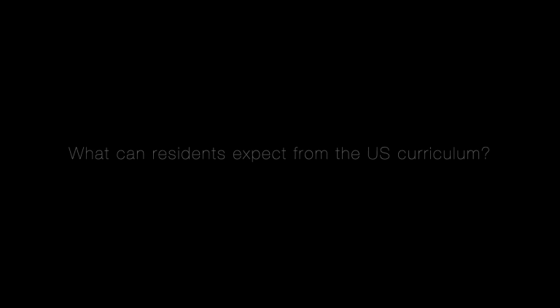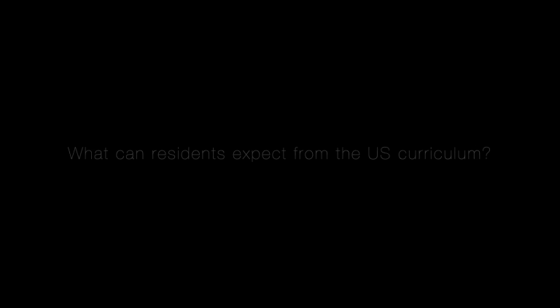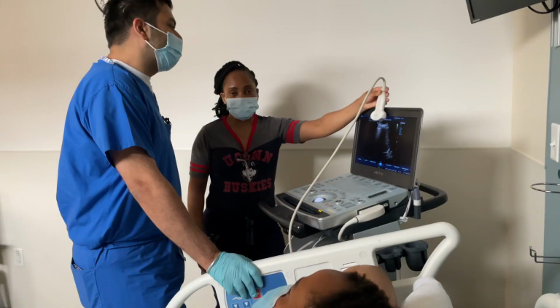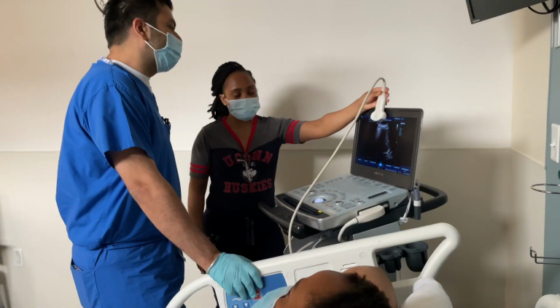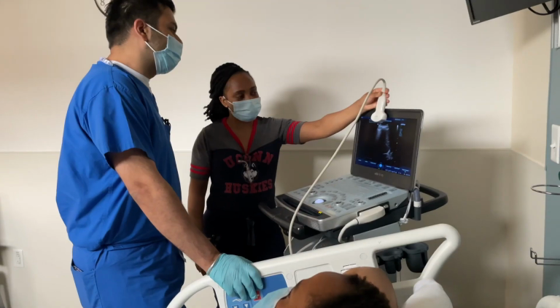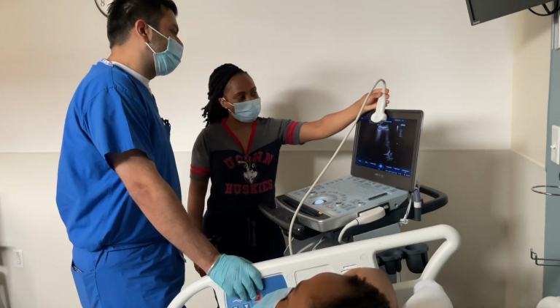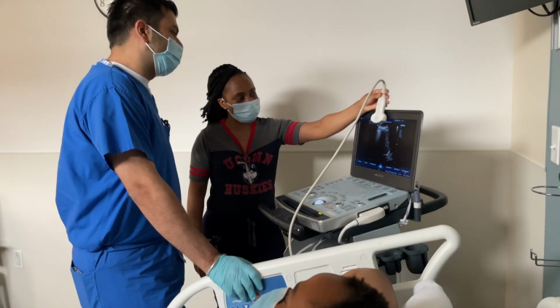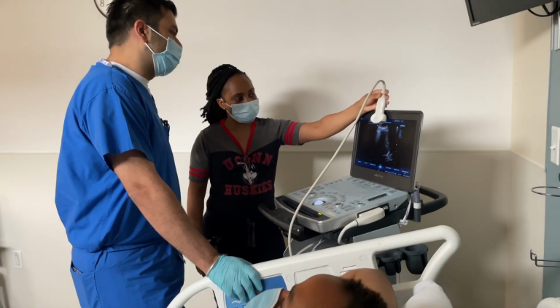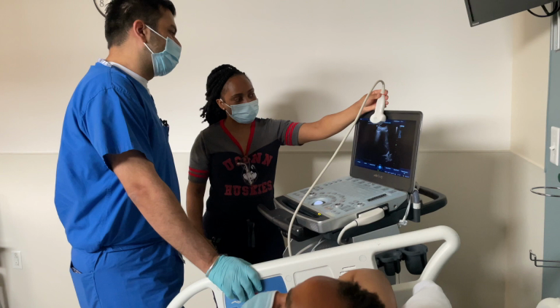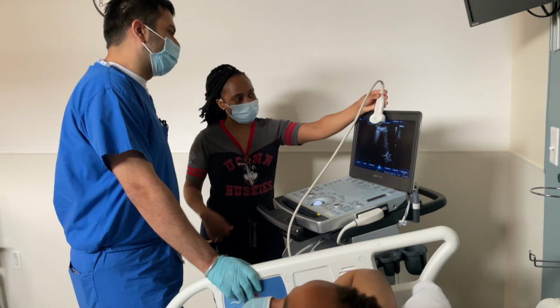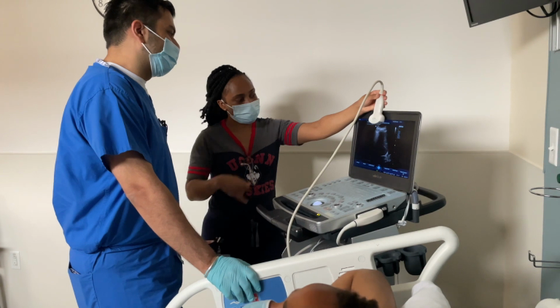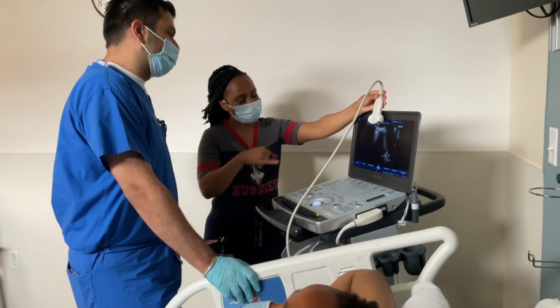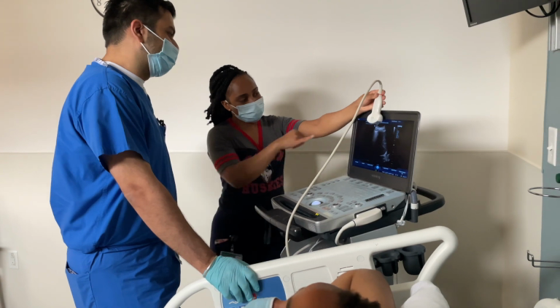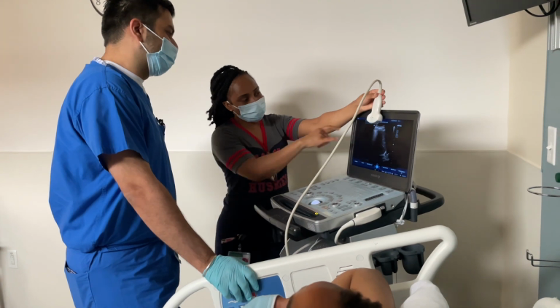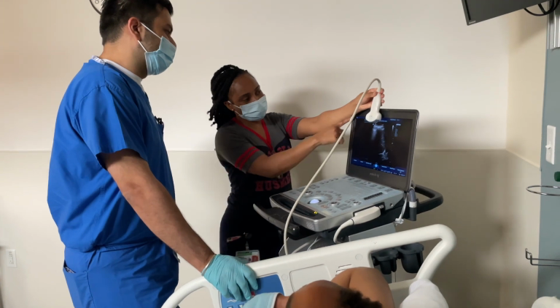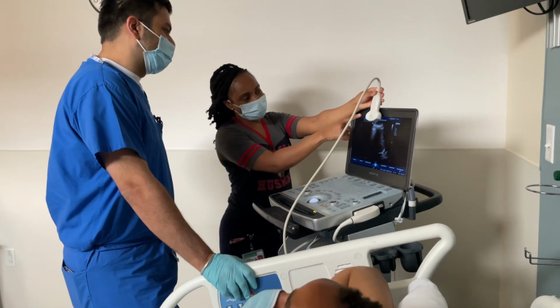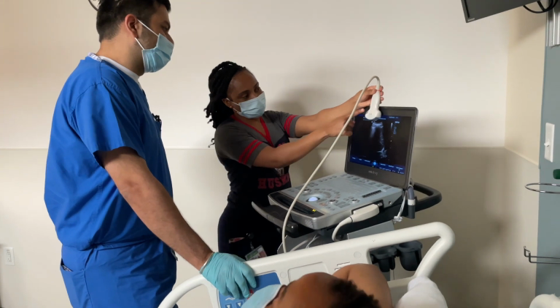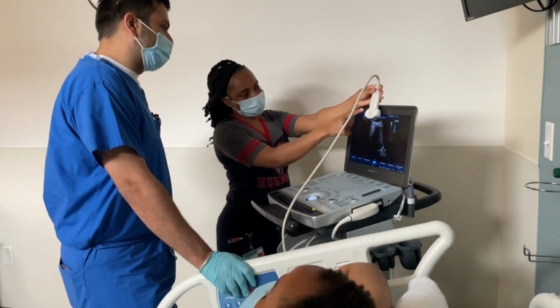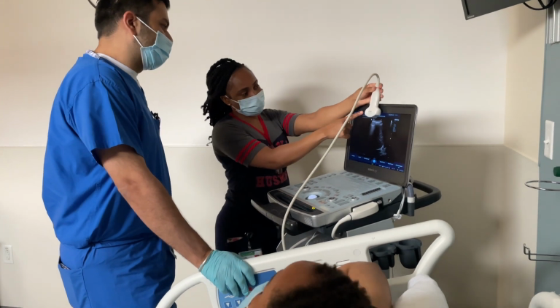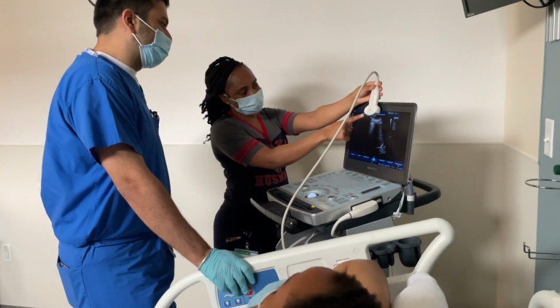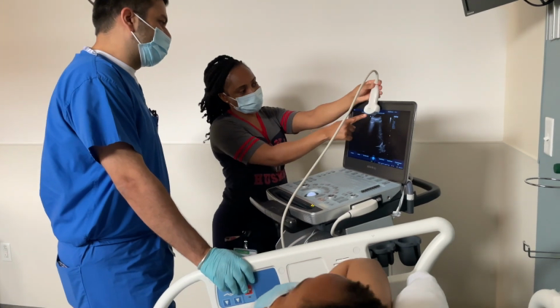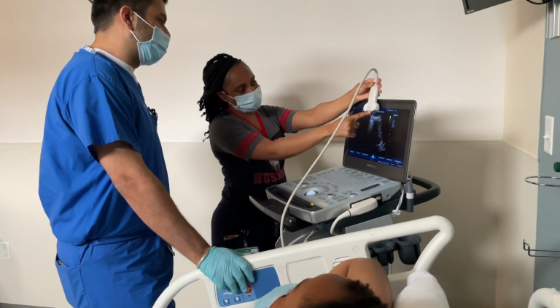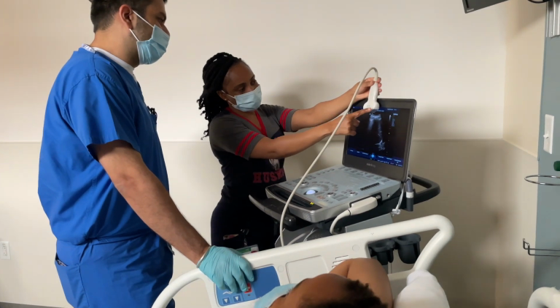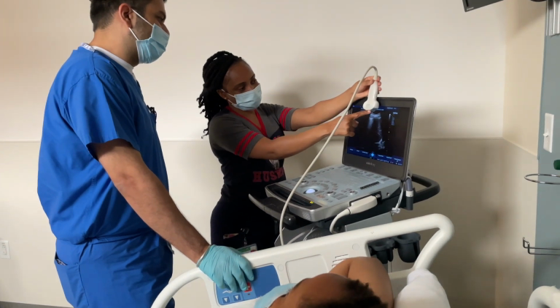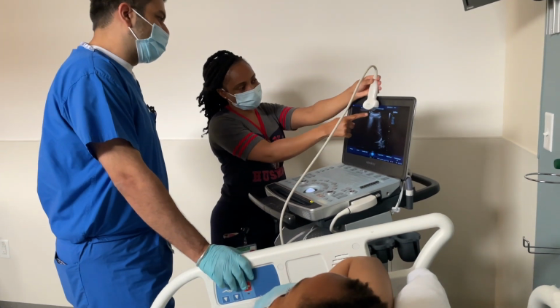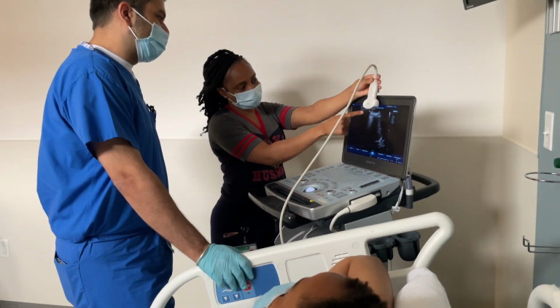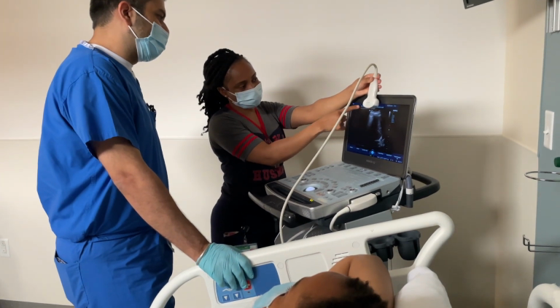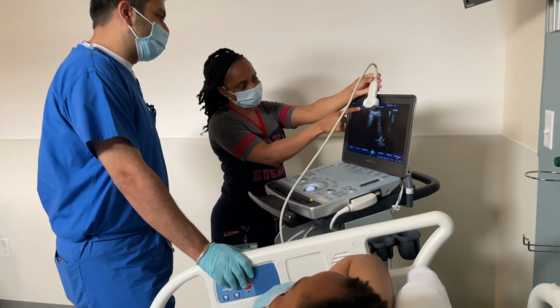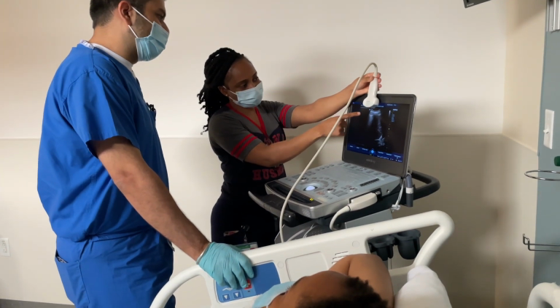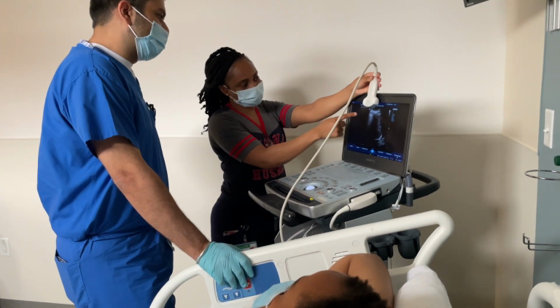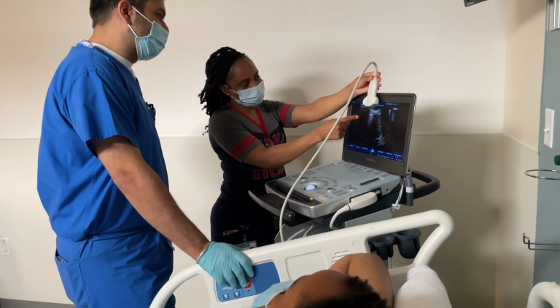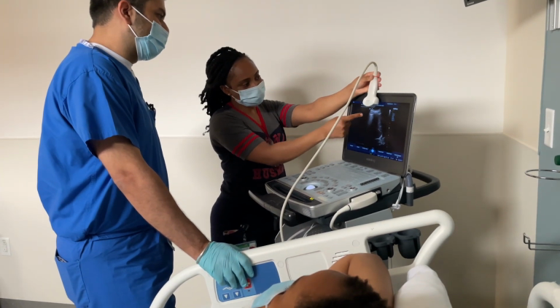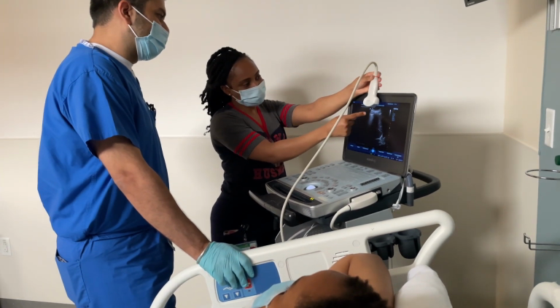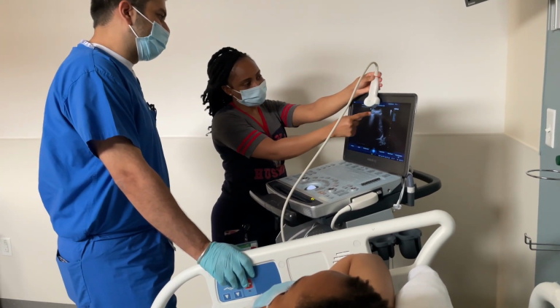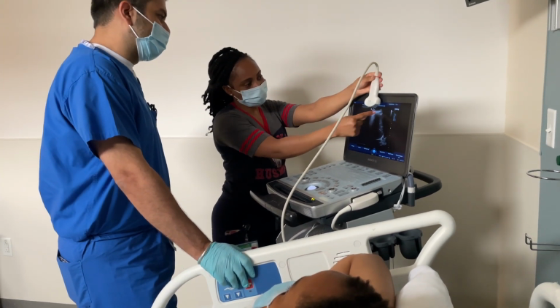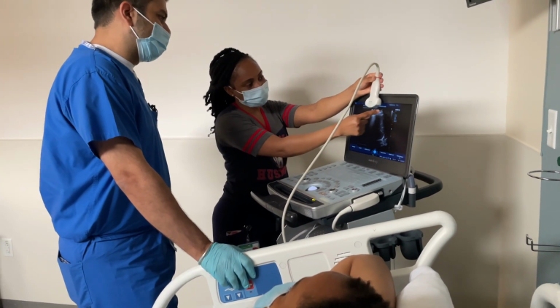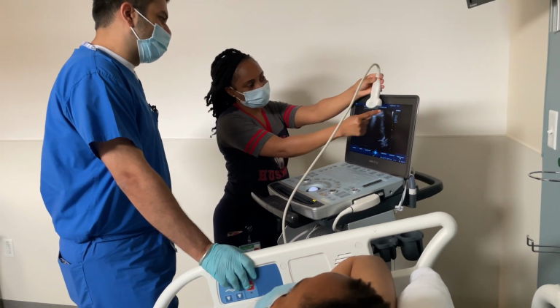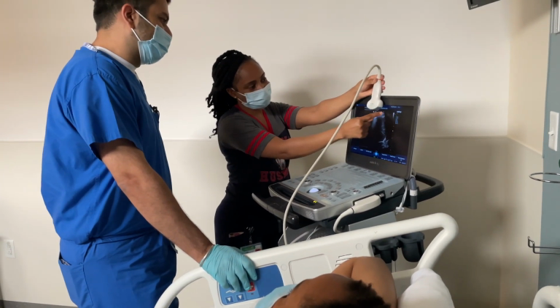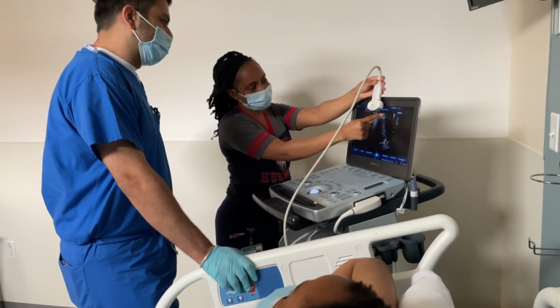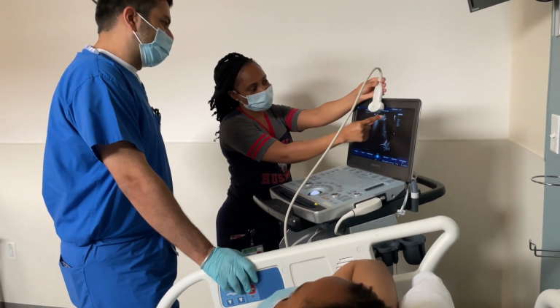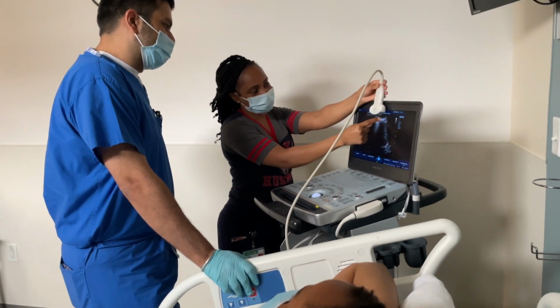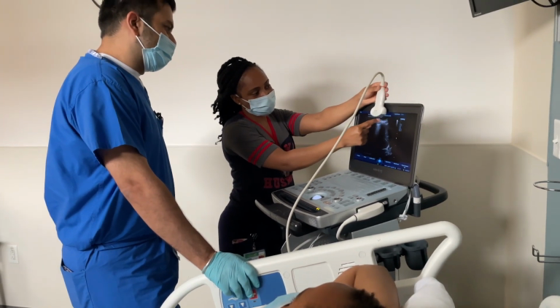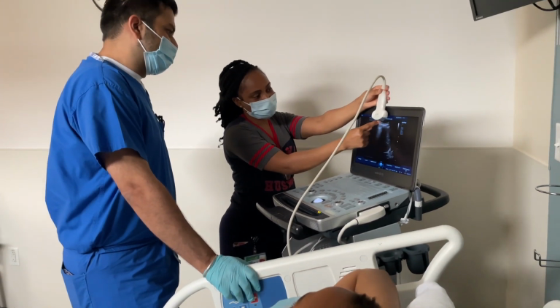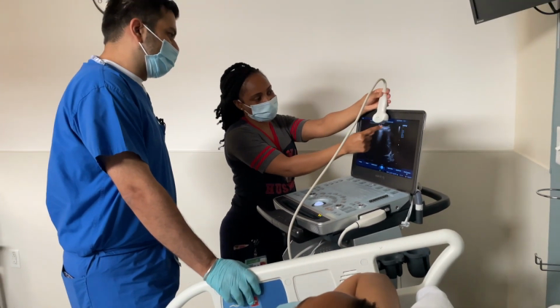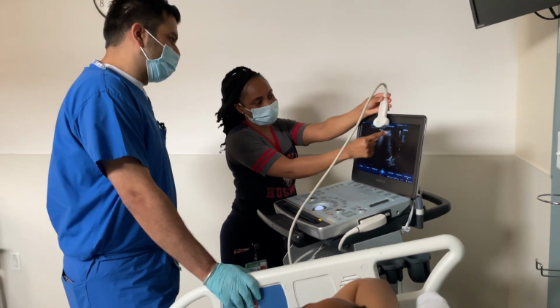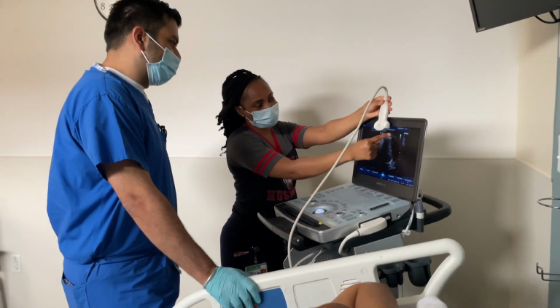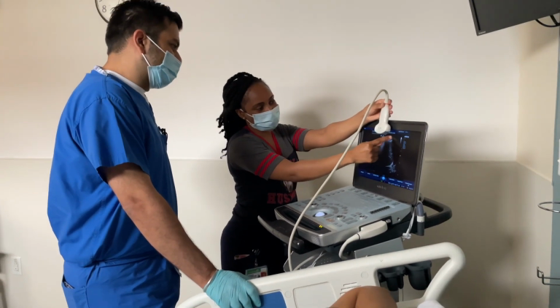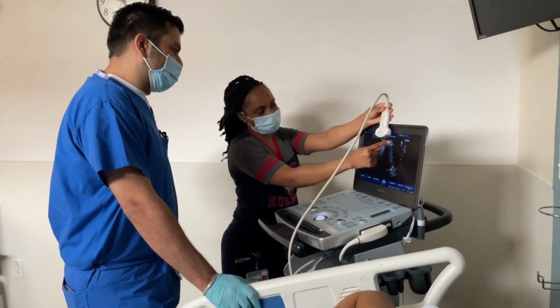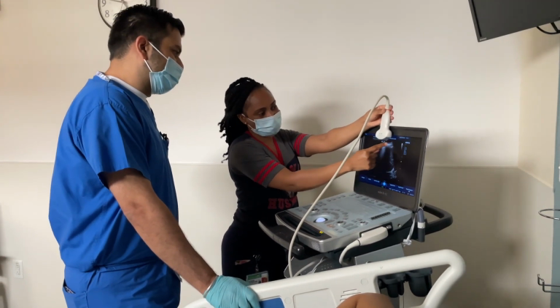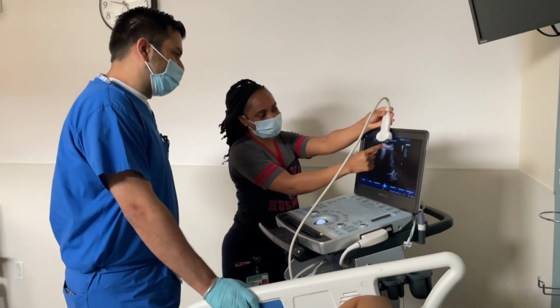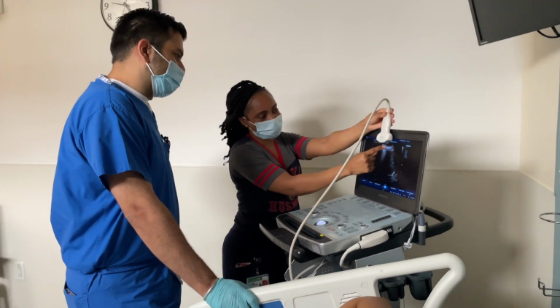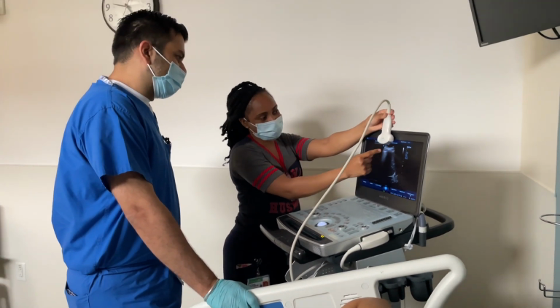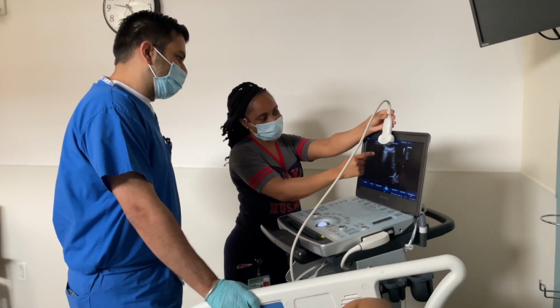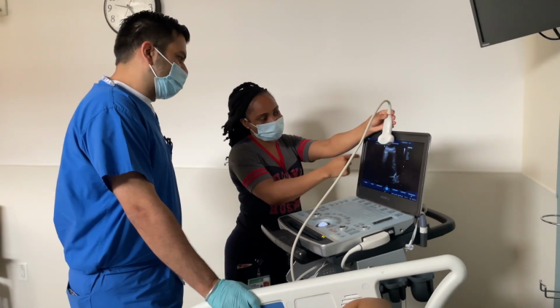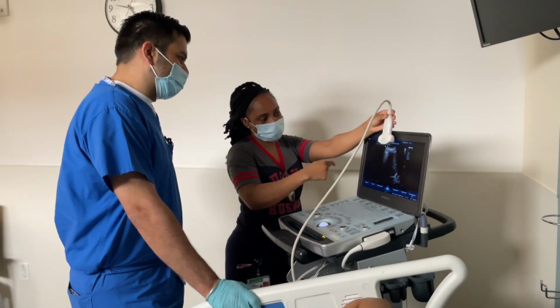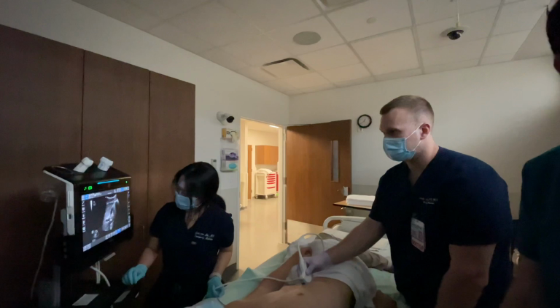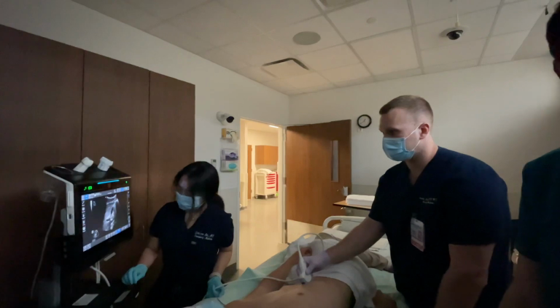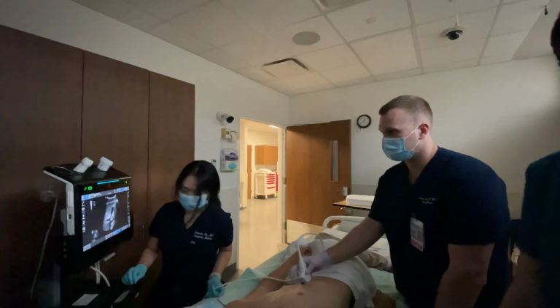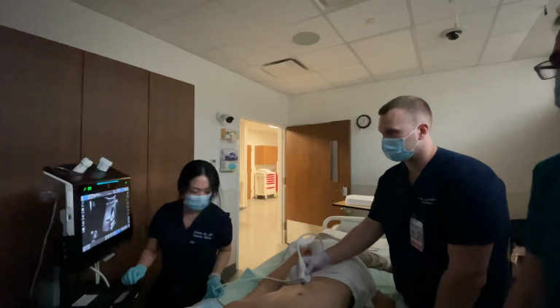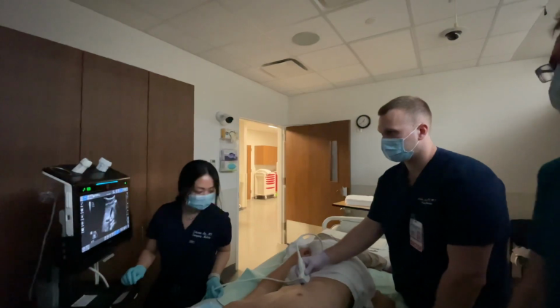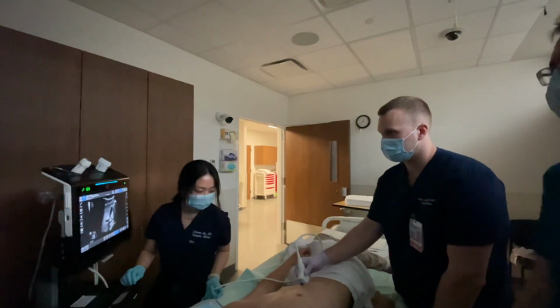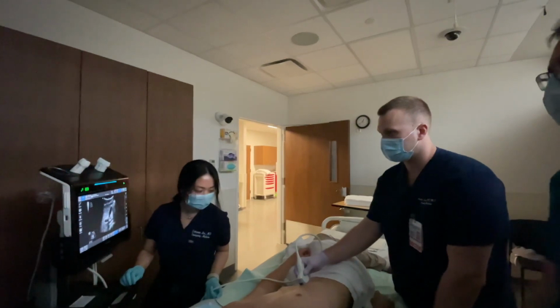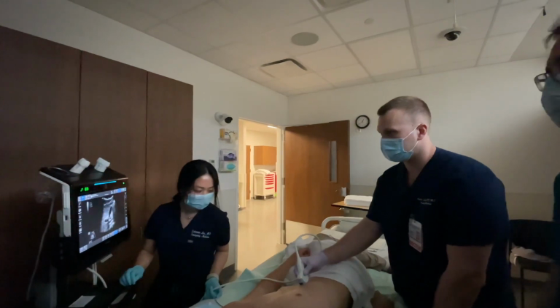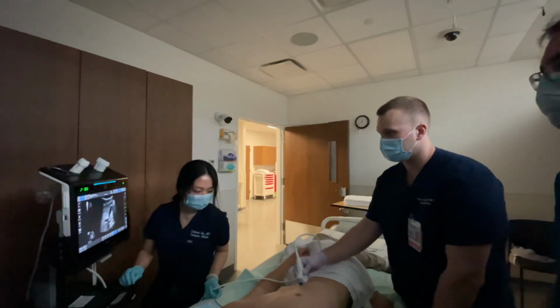You're going to be well trained in ultrasound. It's one of those core skills that you really need to graduate residency with a good skill level and high confidence.